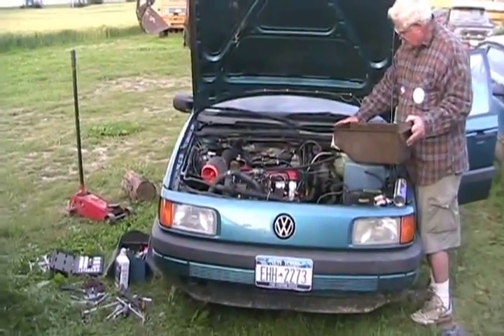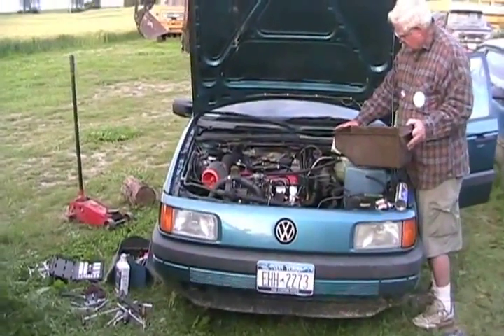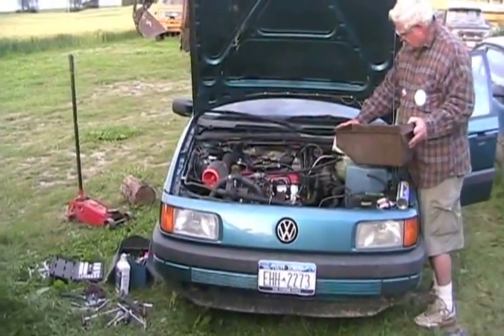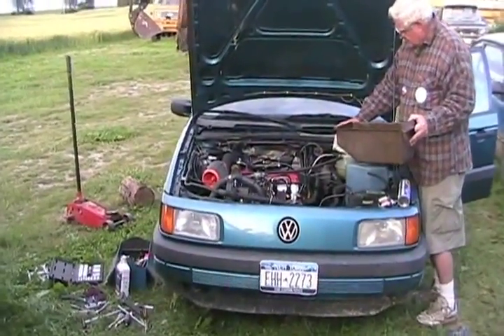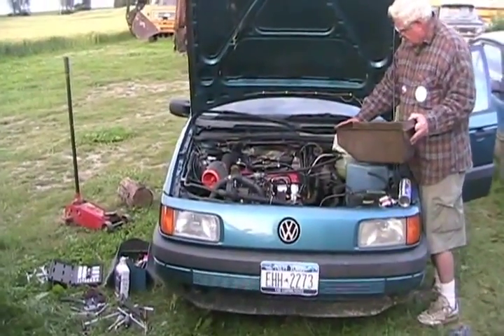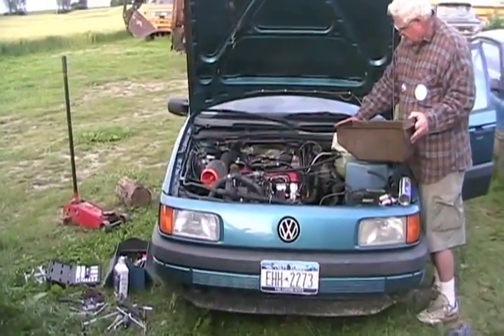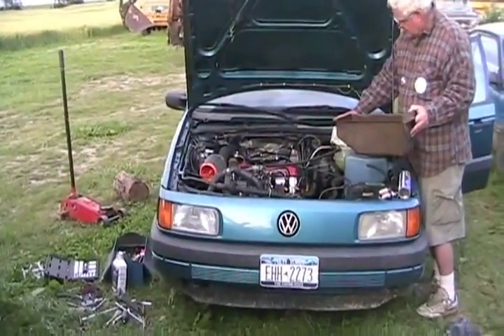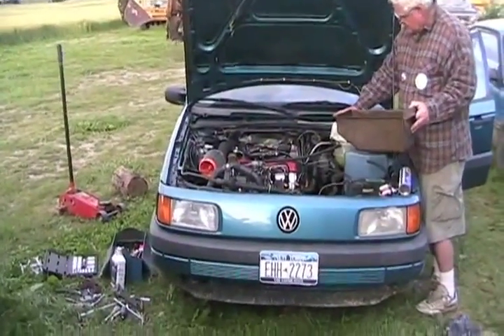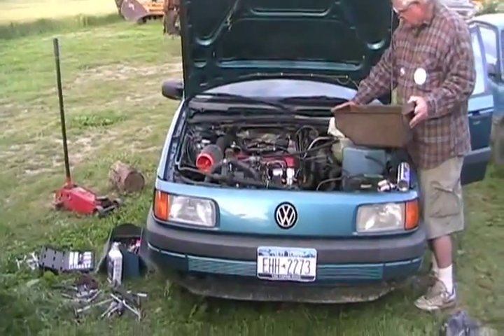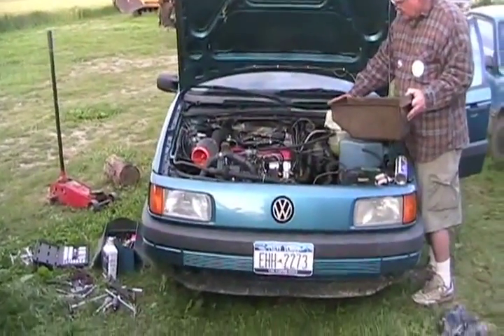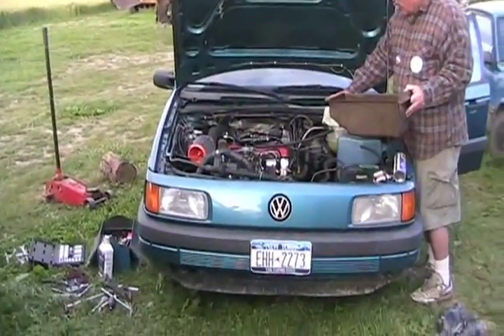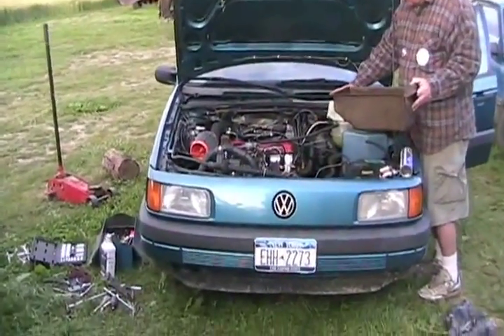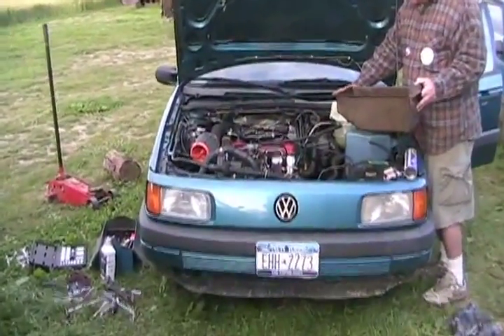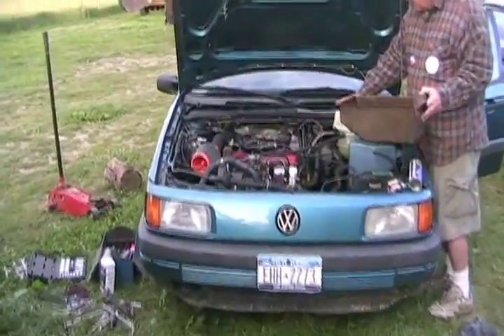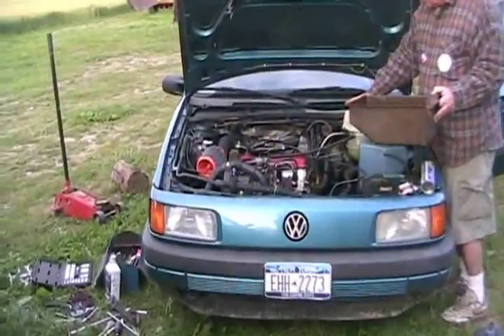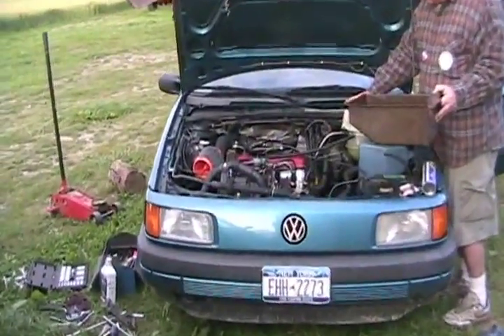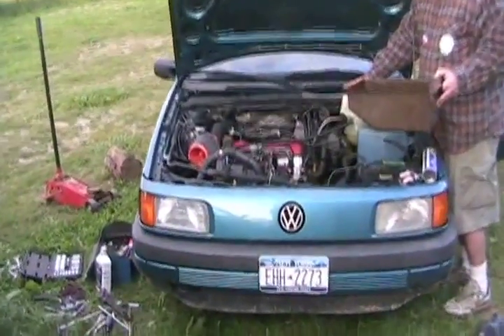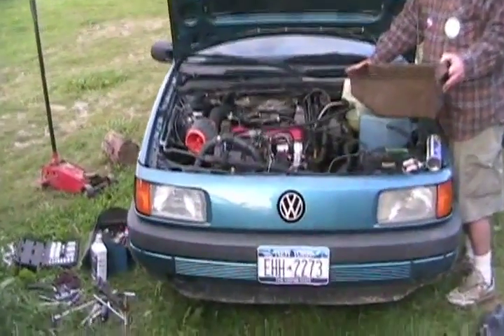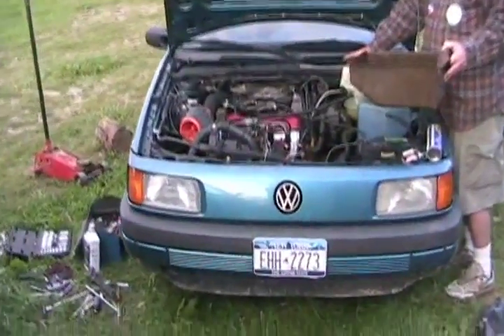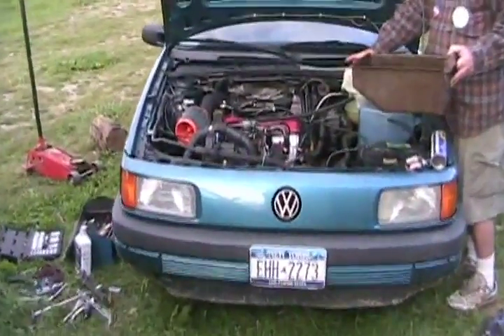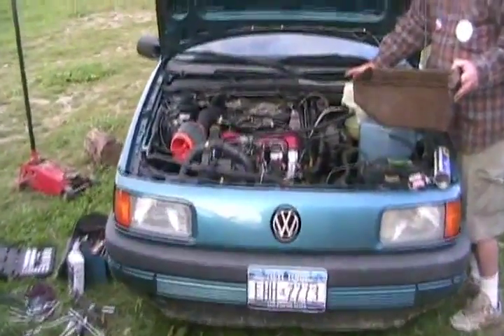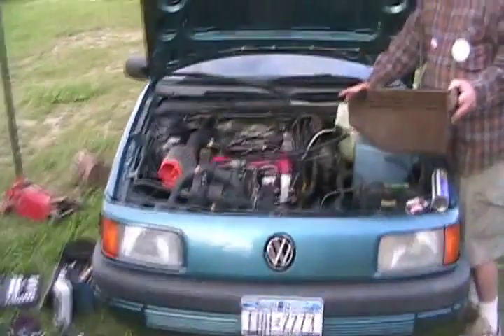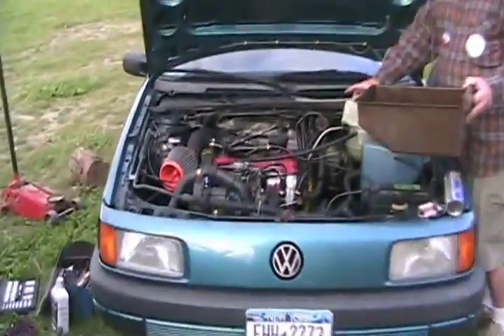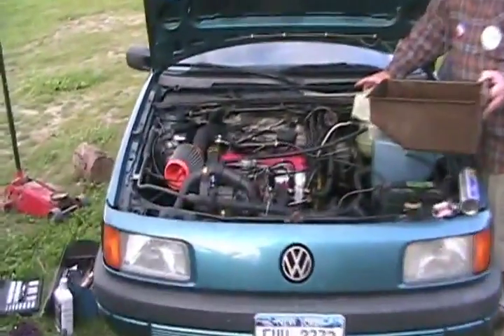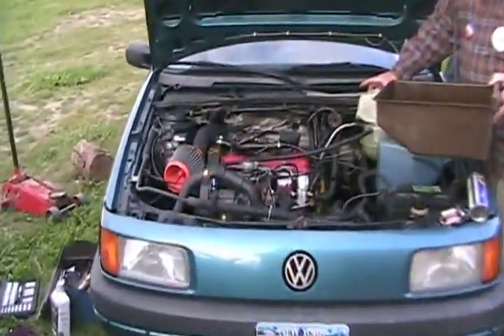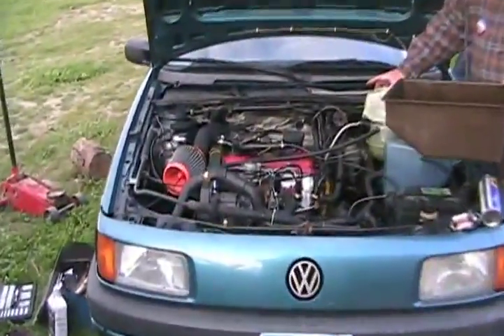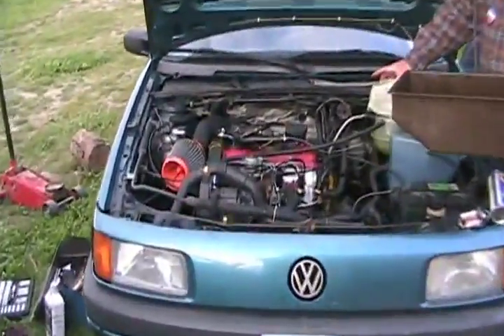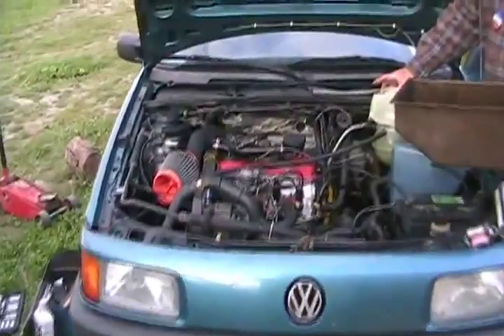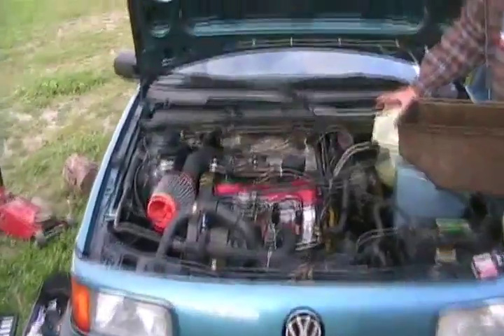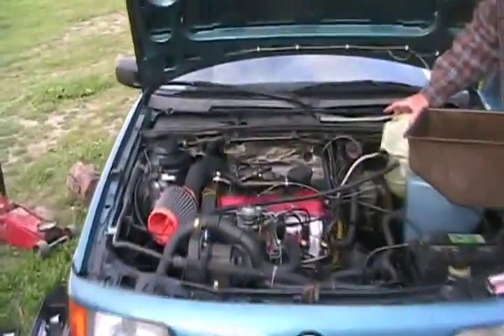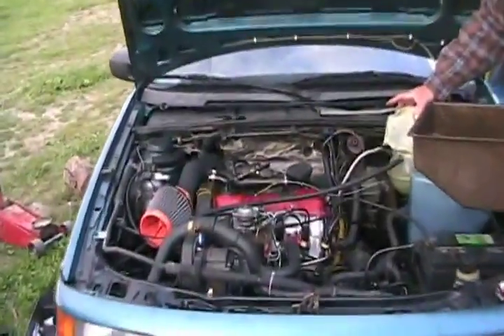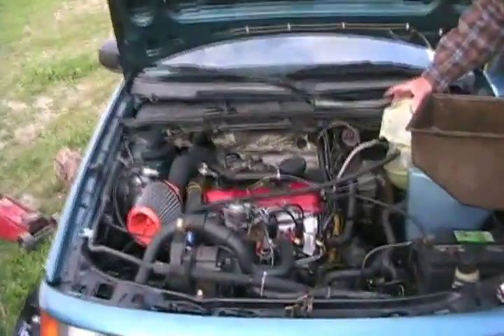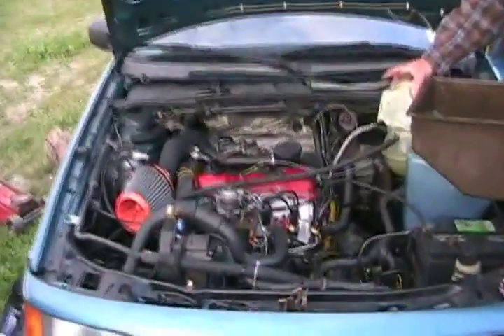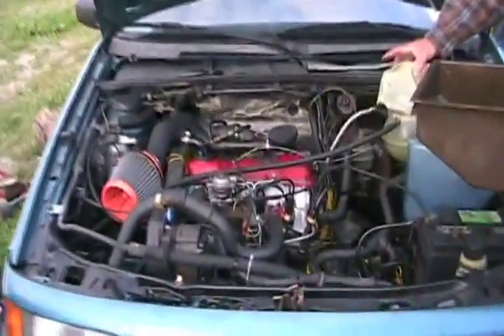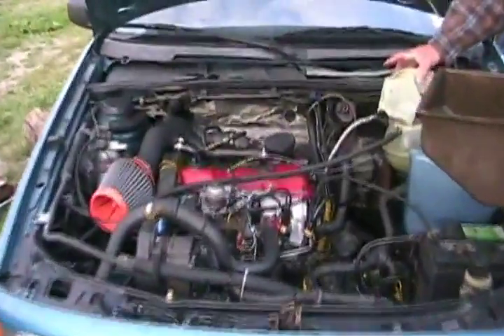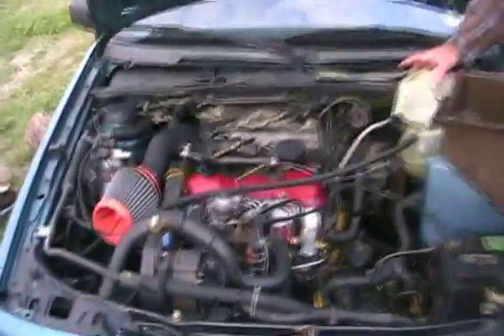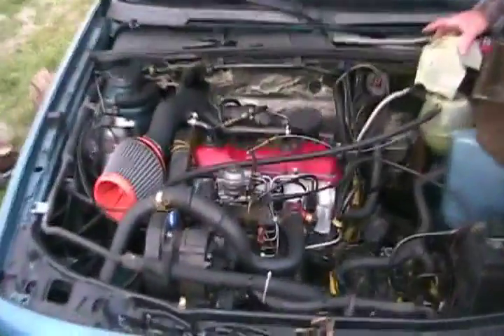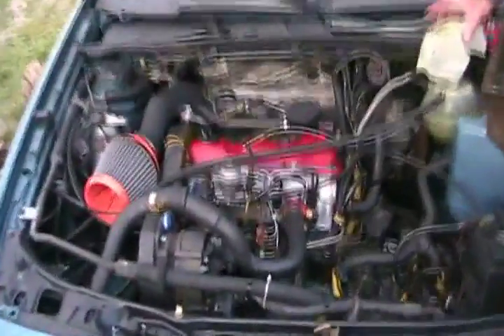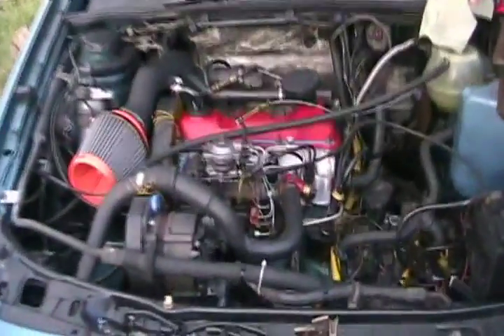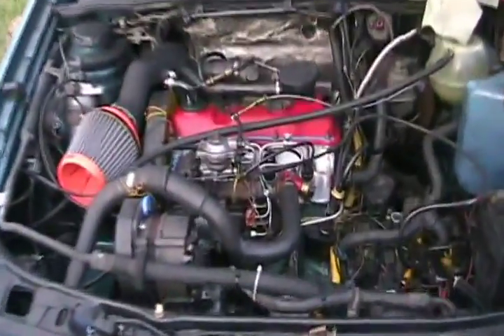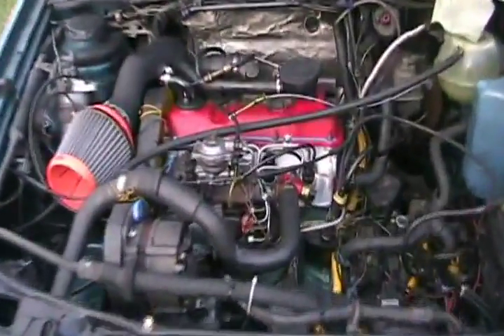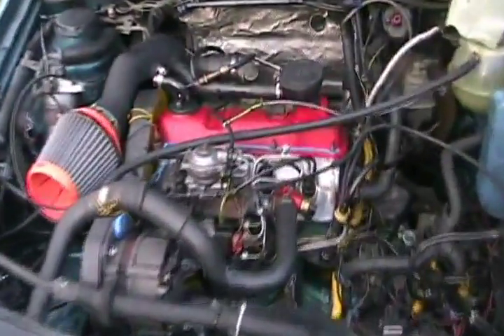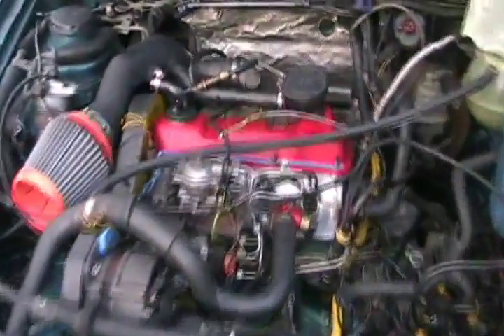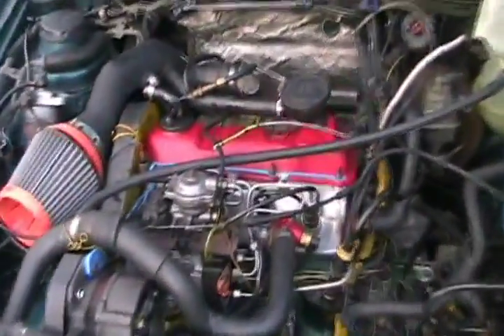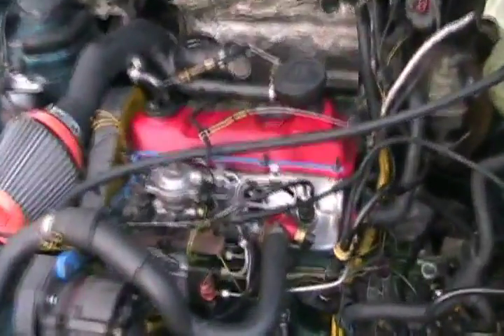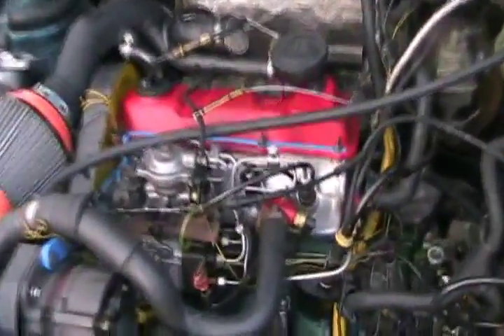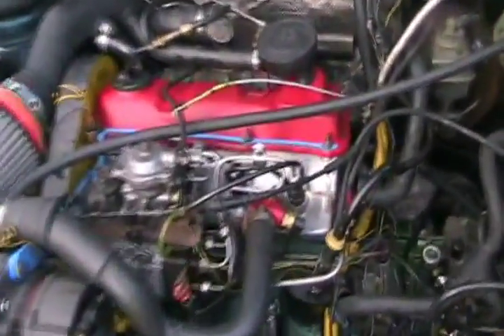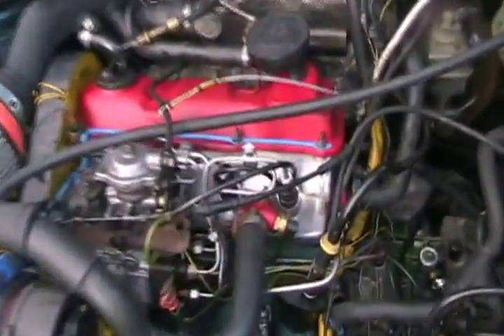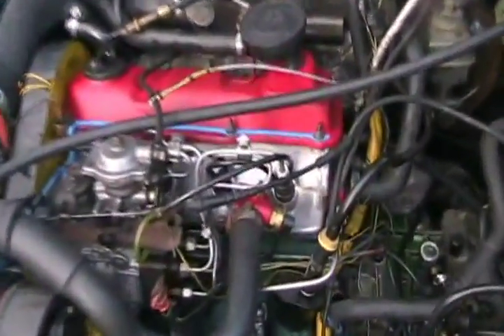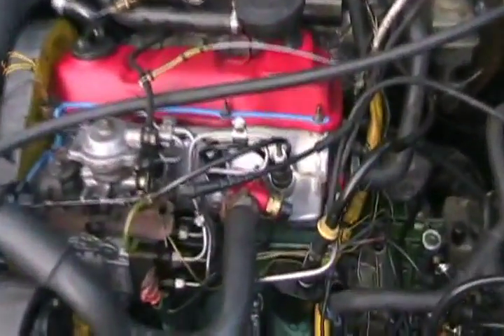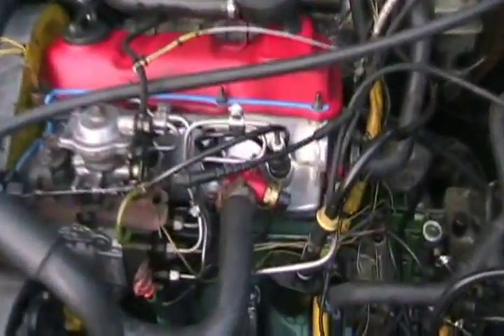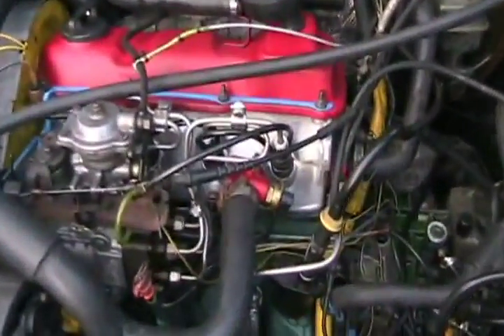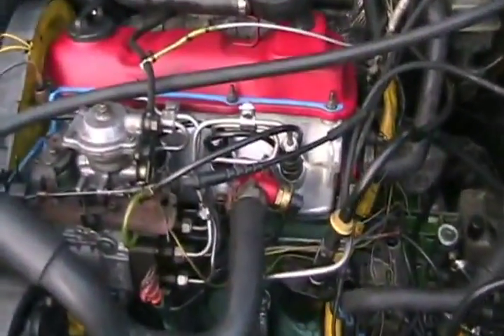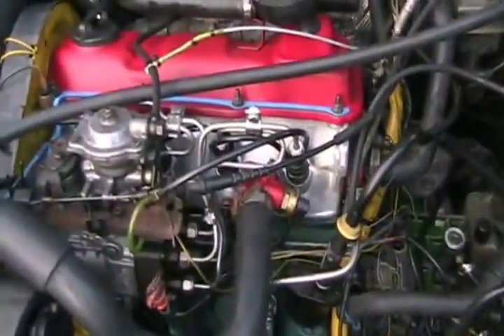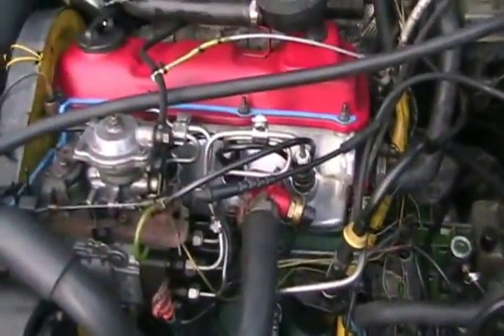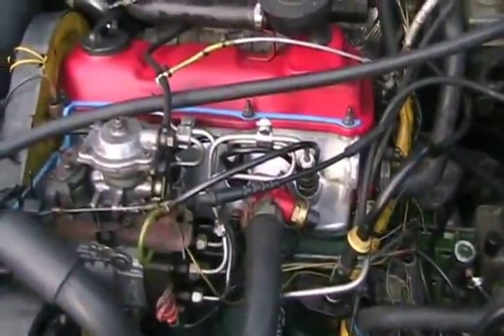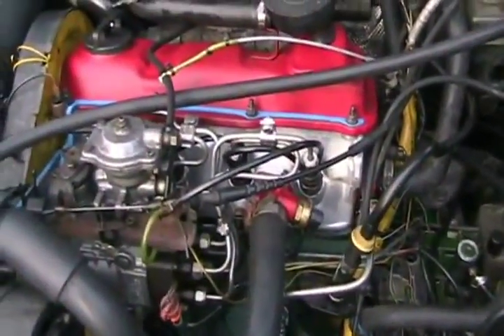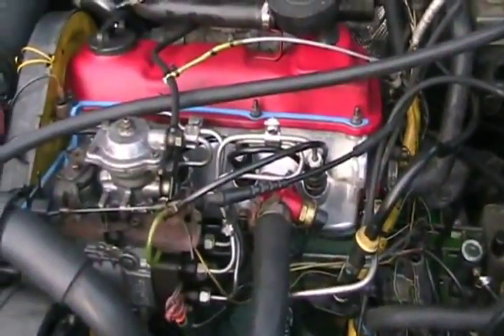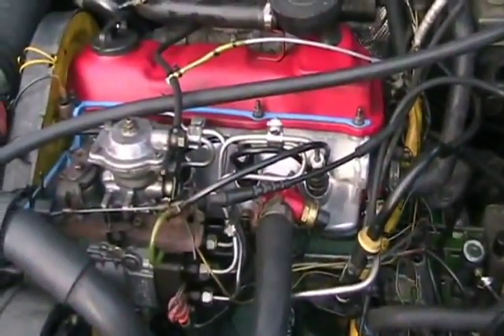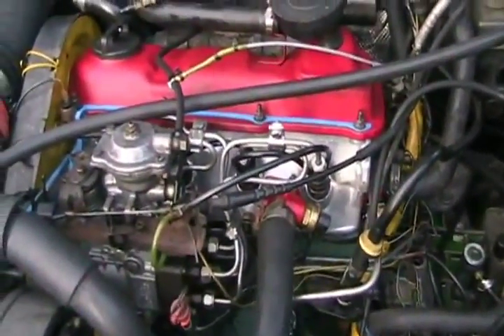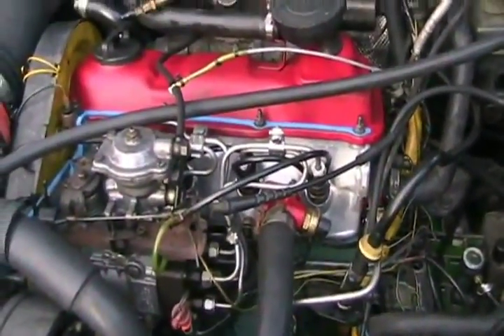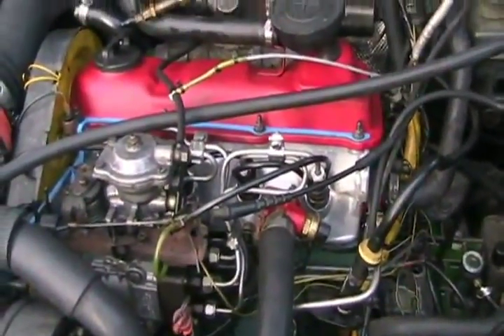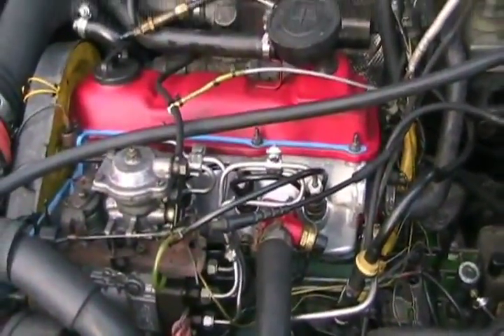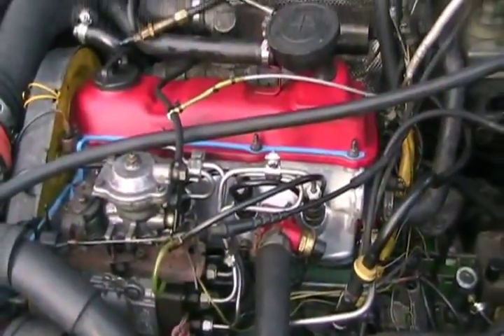We finally got a new head on this beast, all the way from Winnipeg — $700 later, plus gaskets.